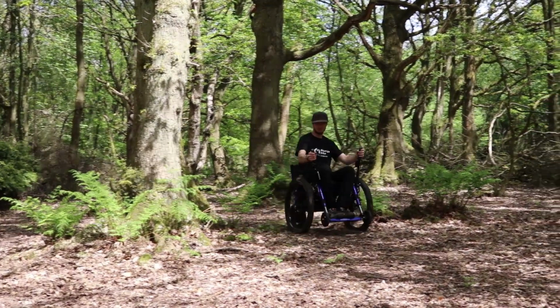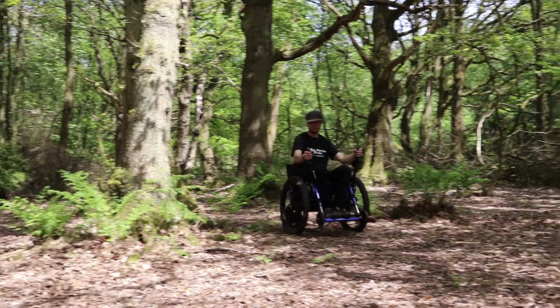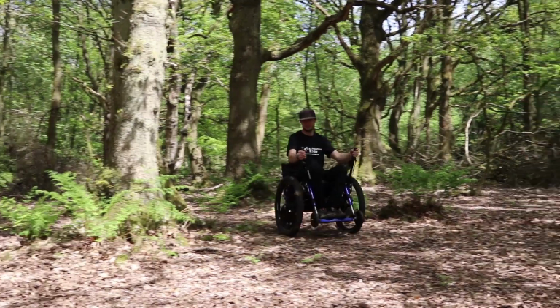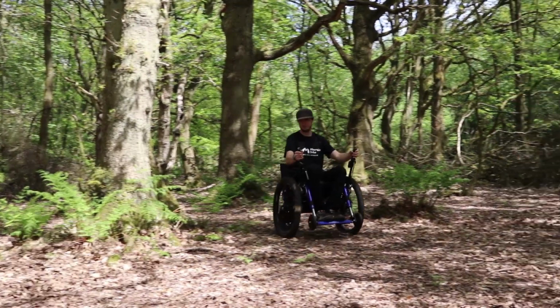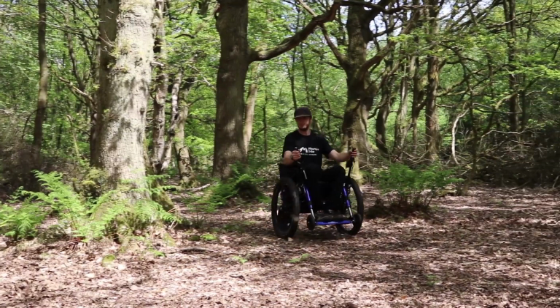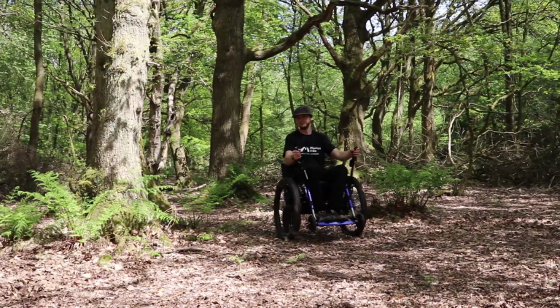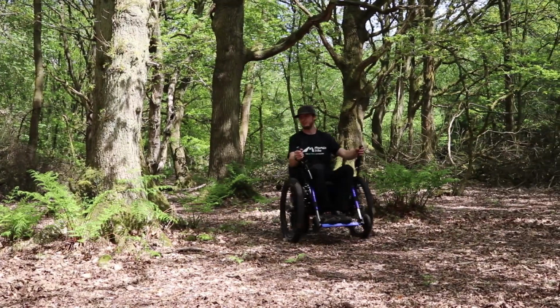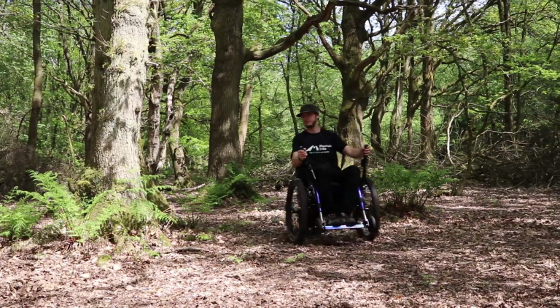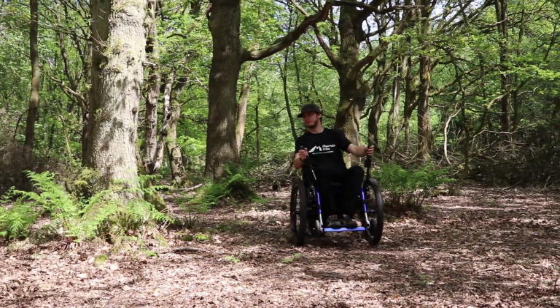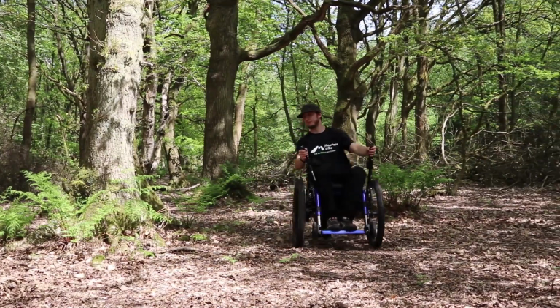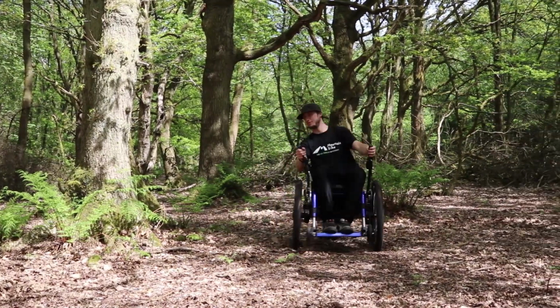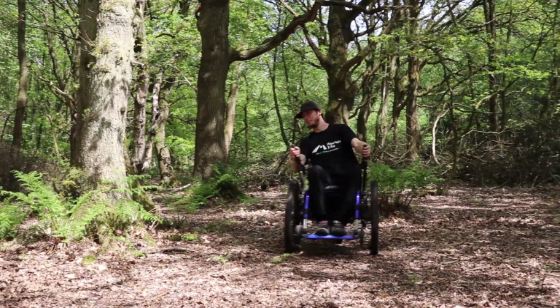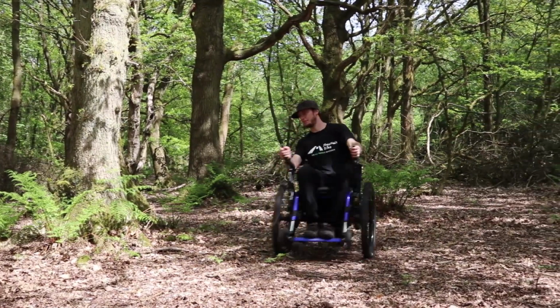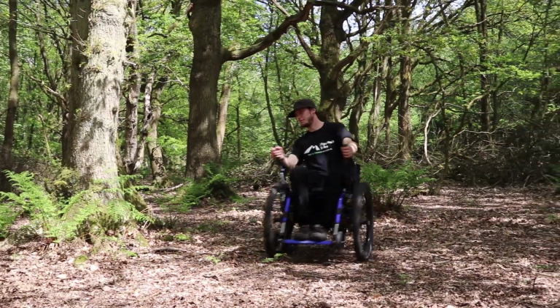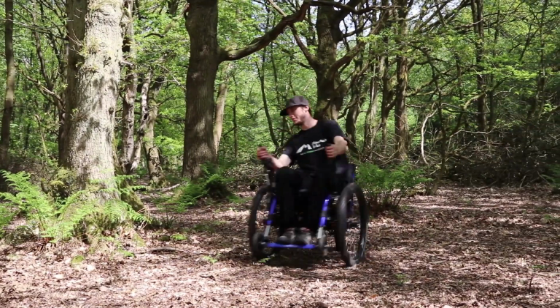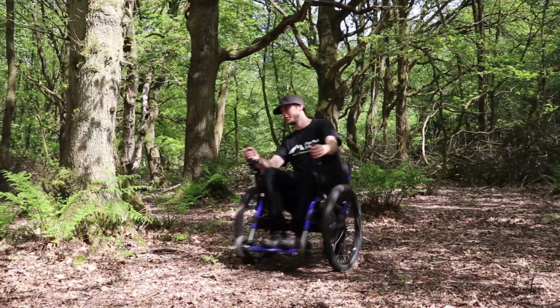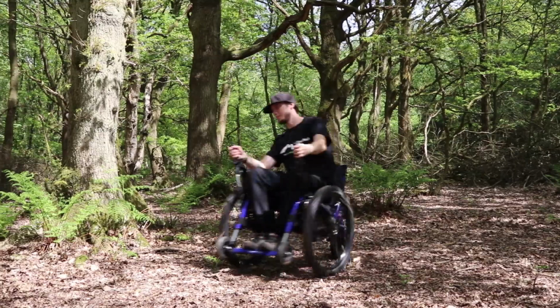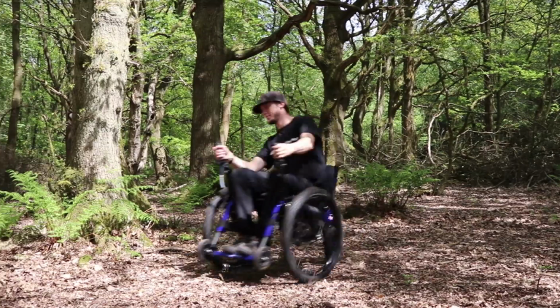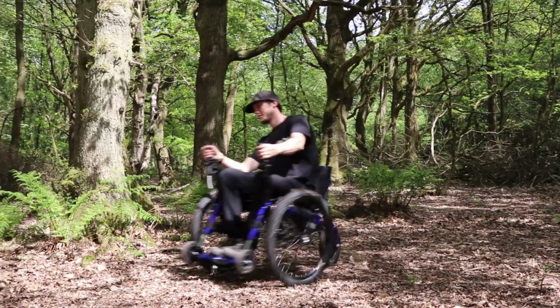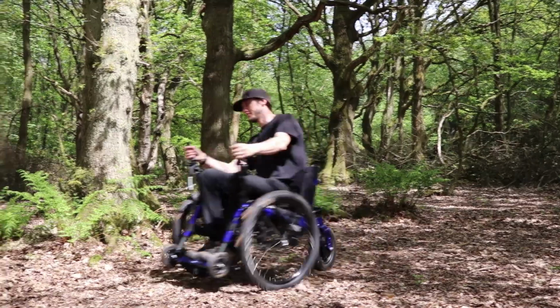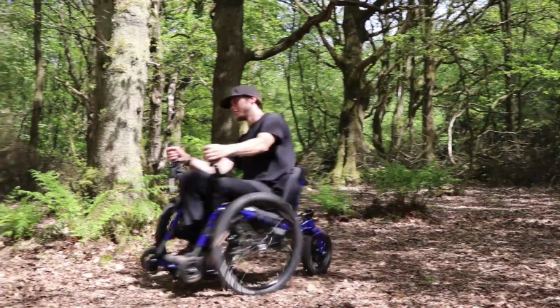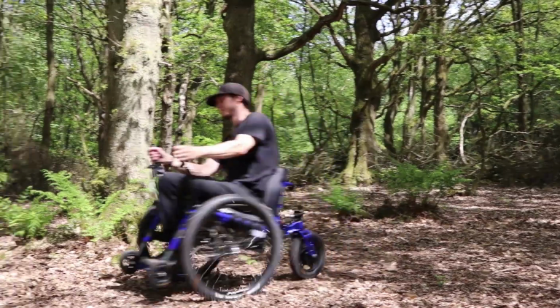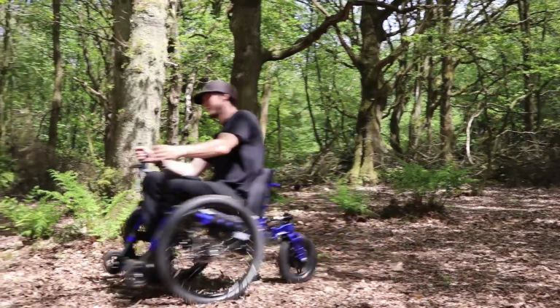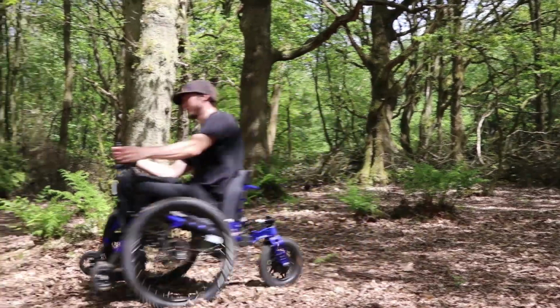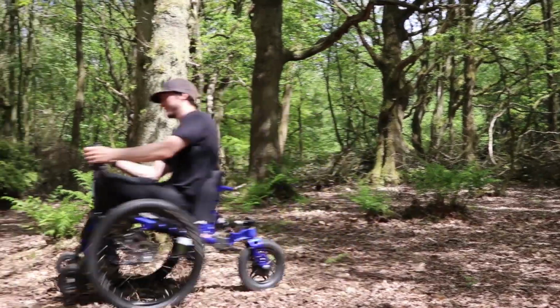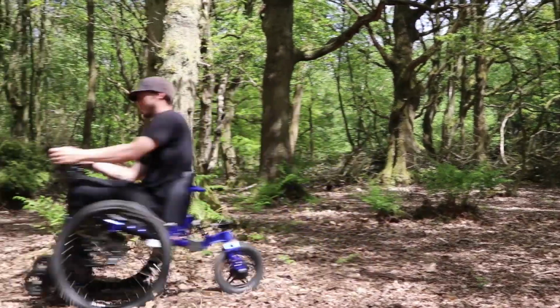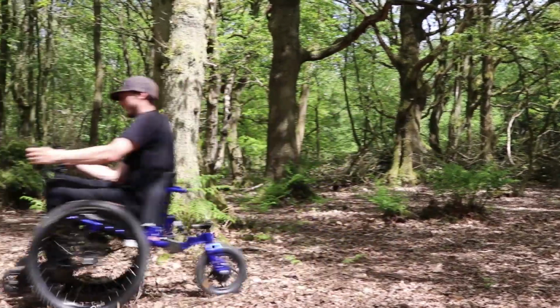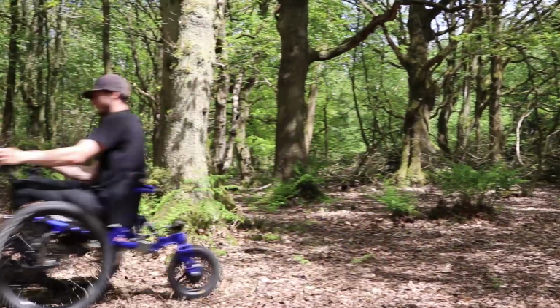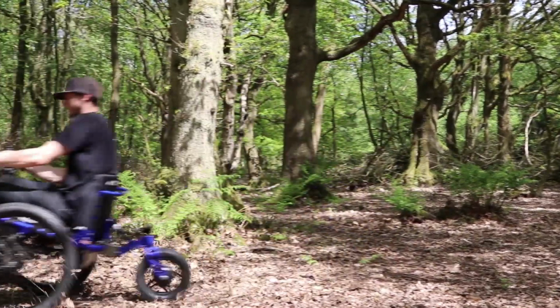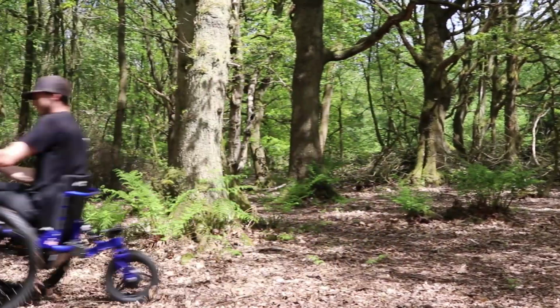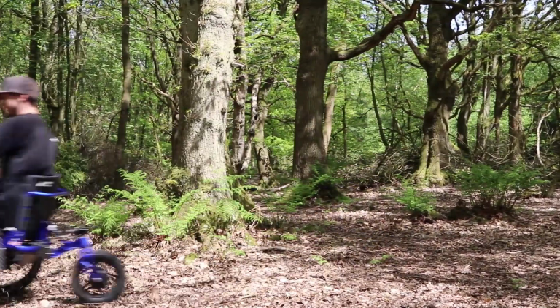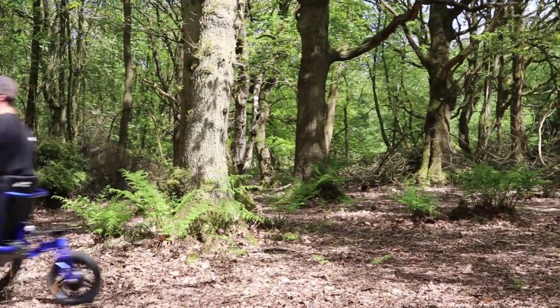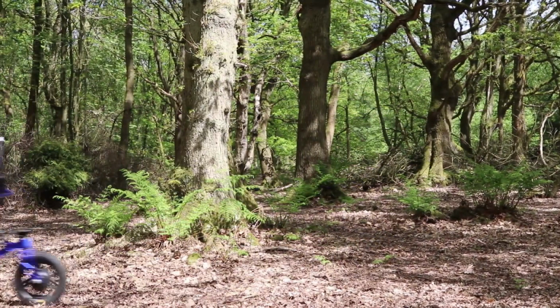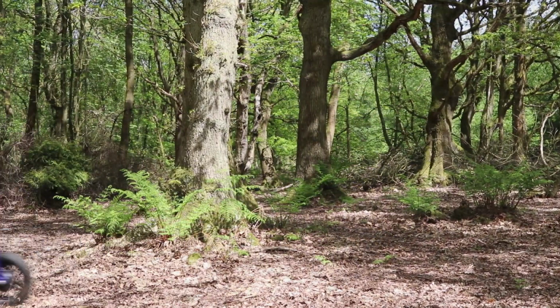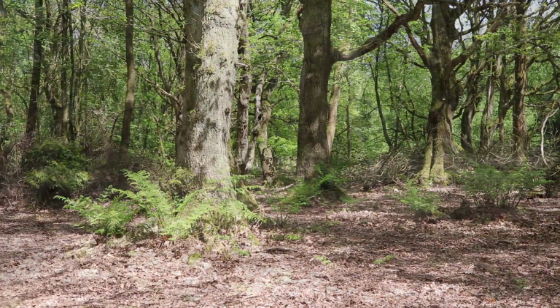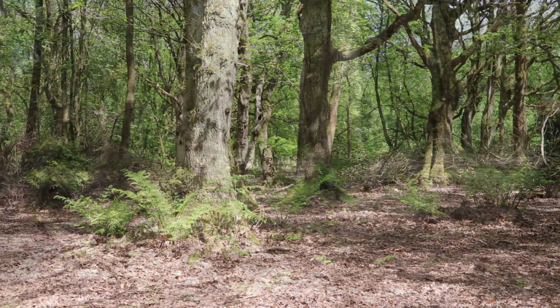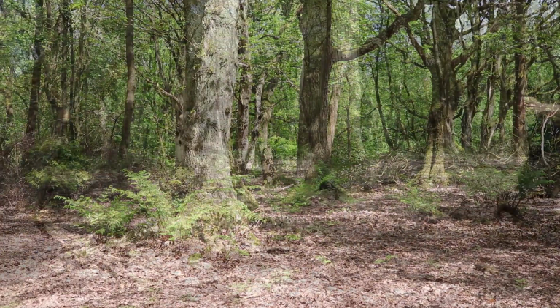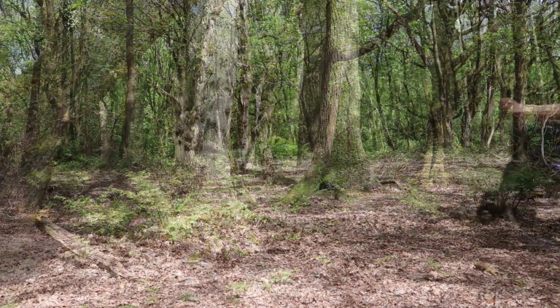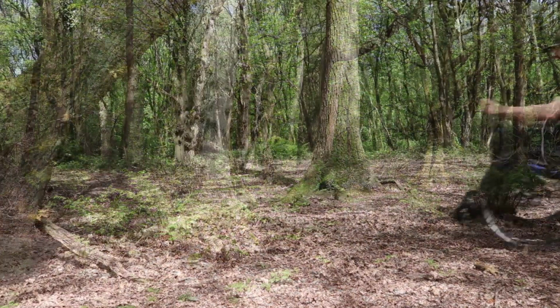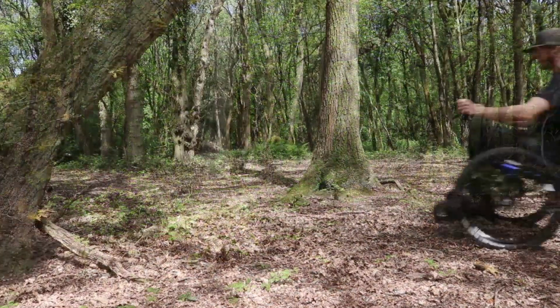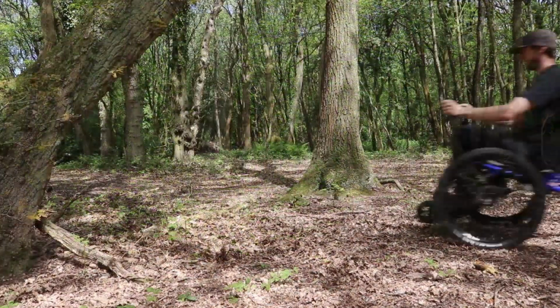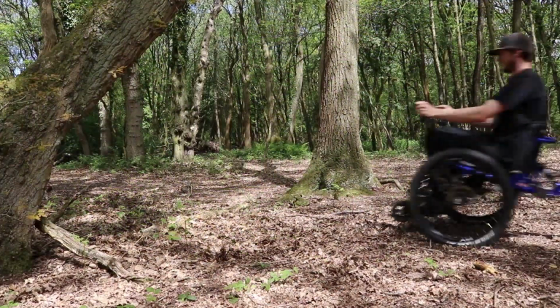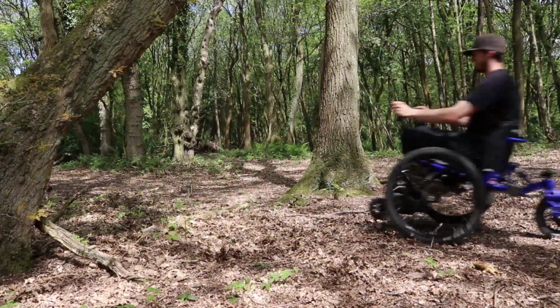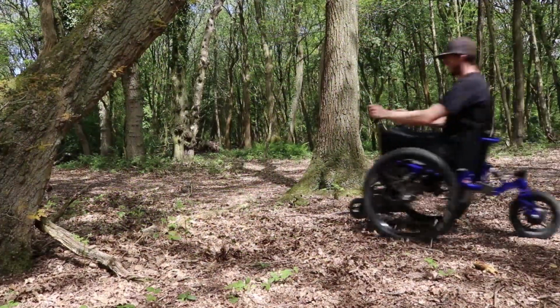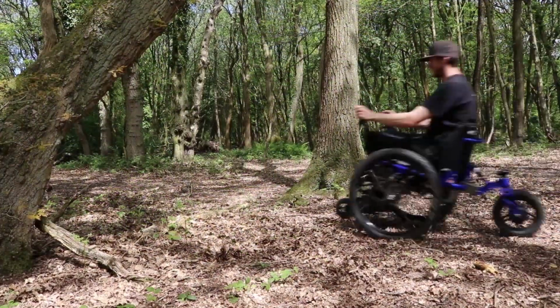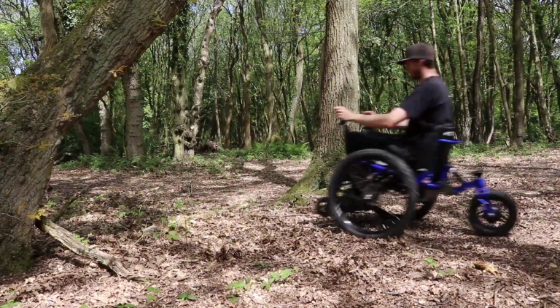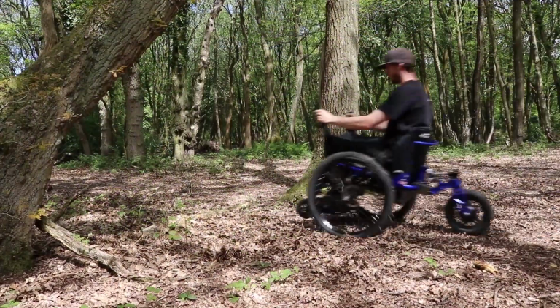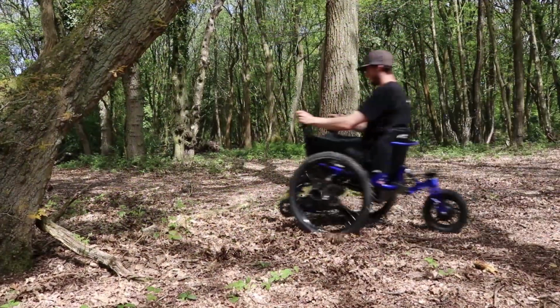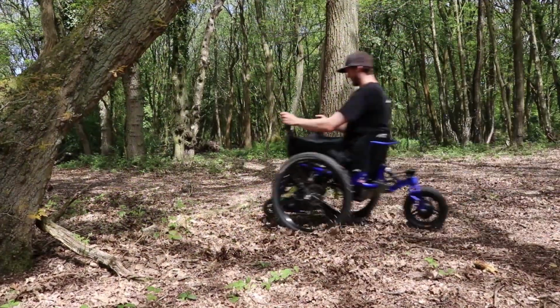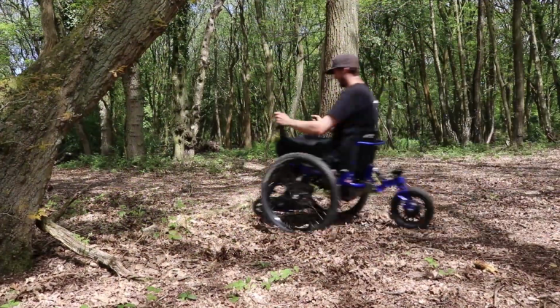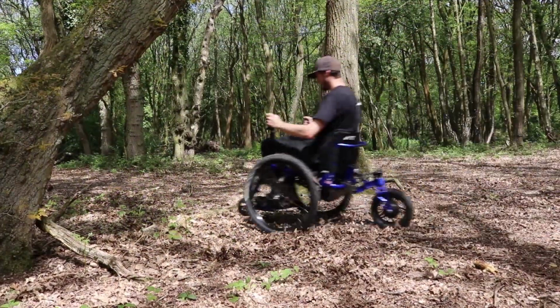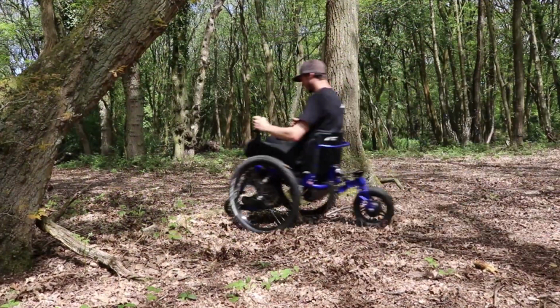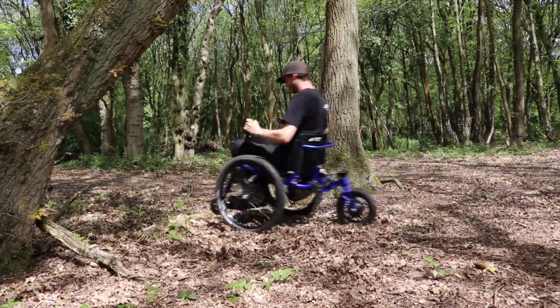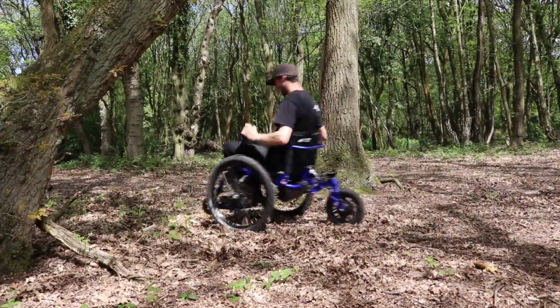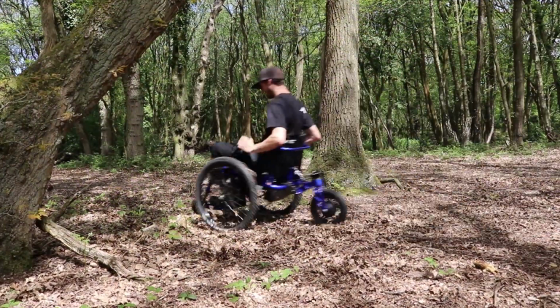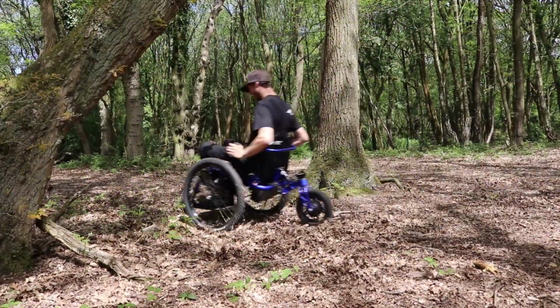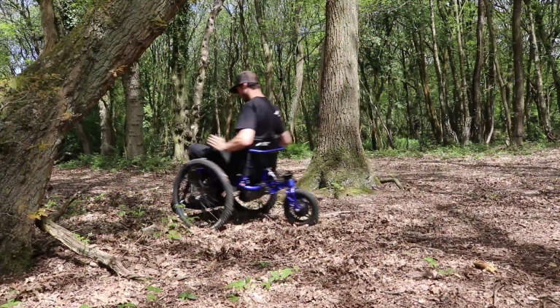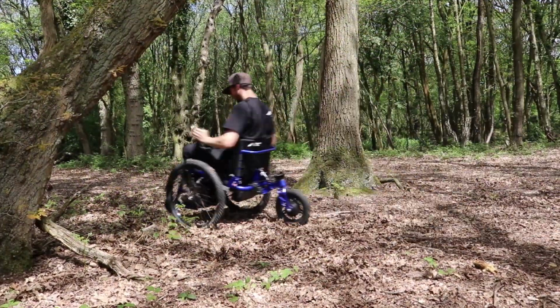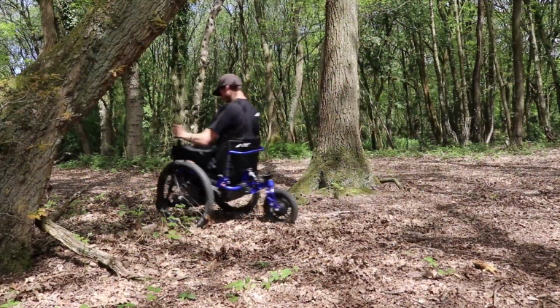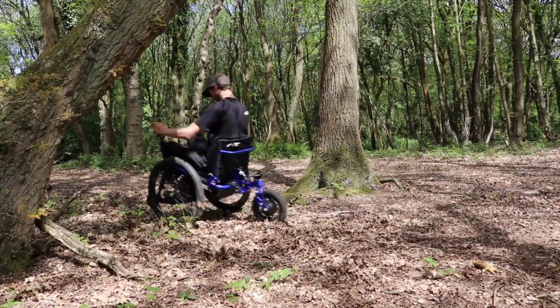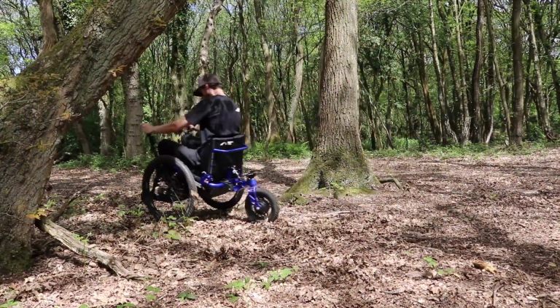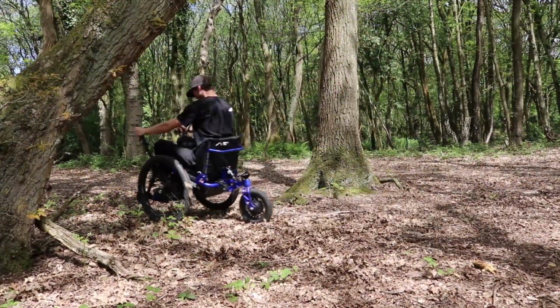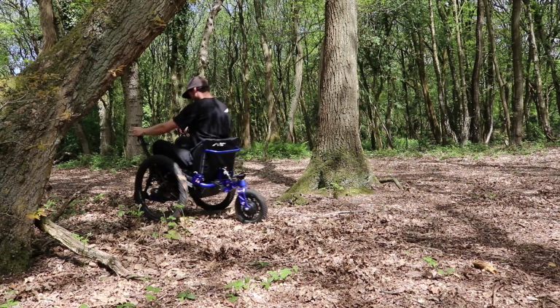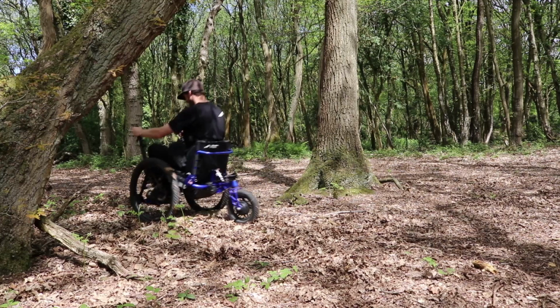Once you are comfortable with the controls, enjoy exploring with your eTrike, using the drive levers and power assist to tackle obstacles.